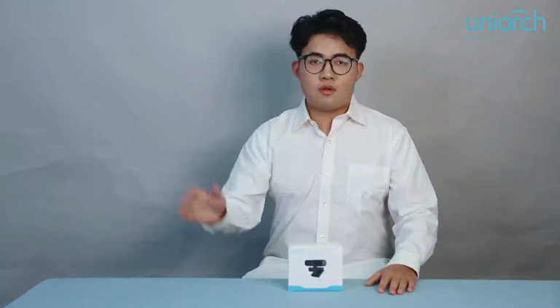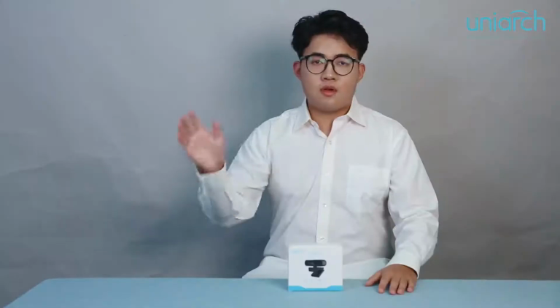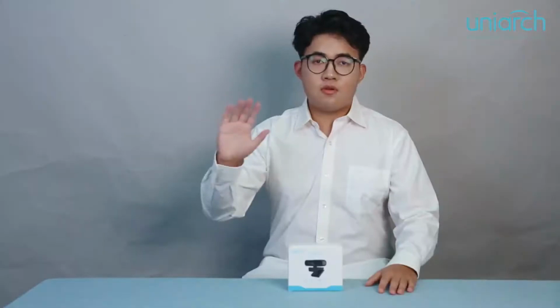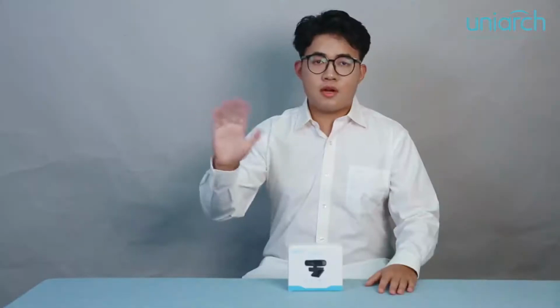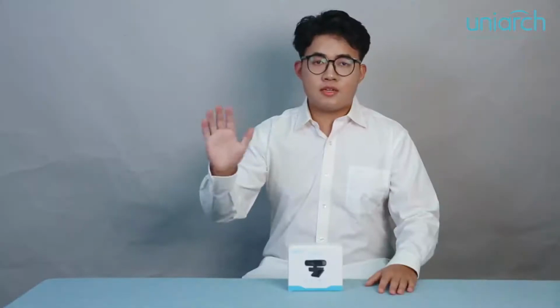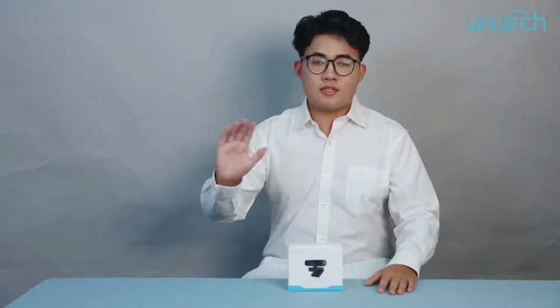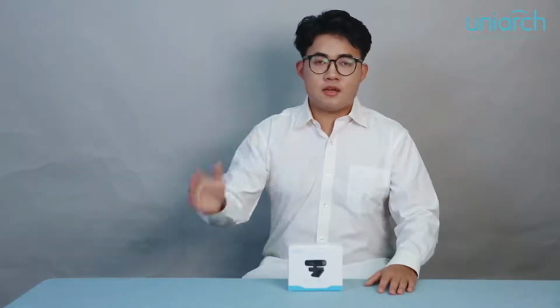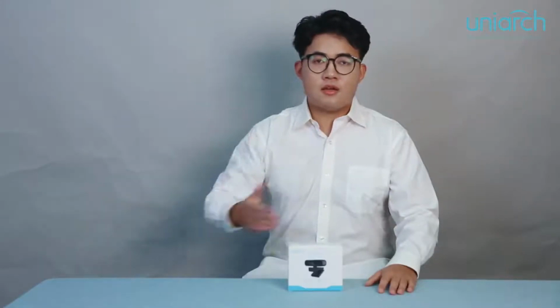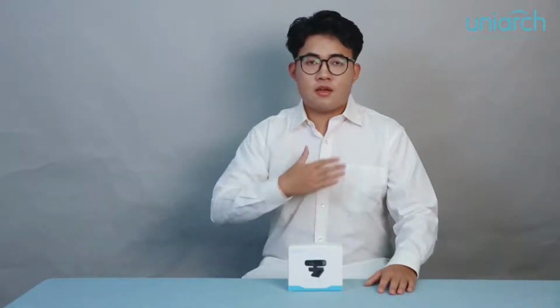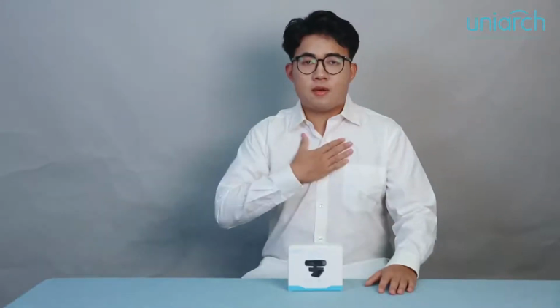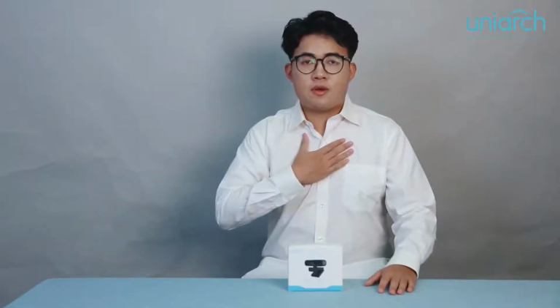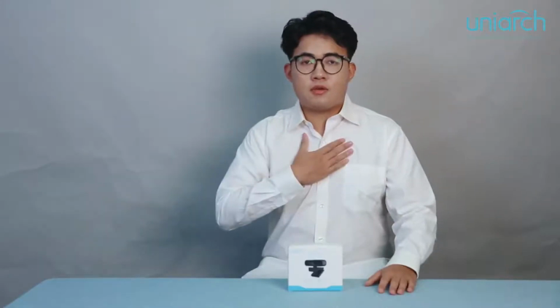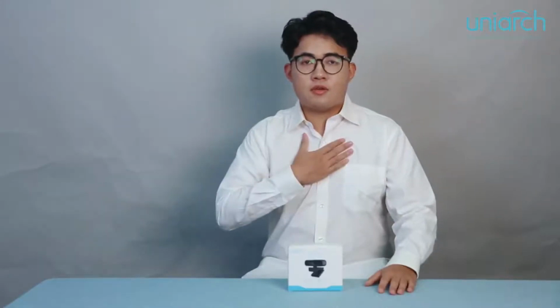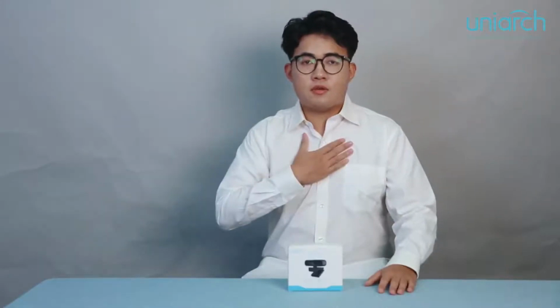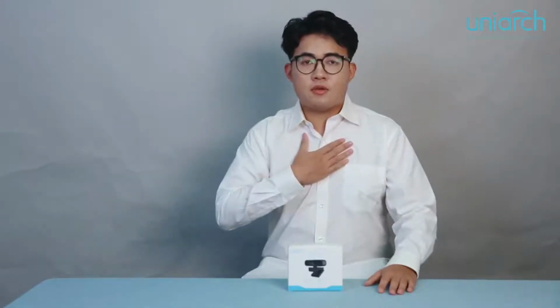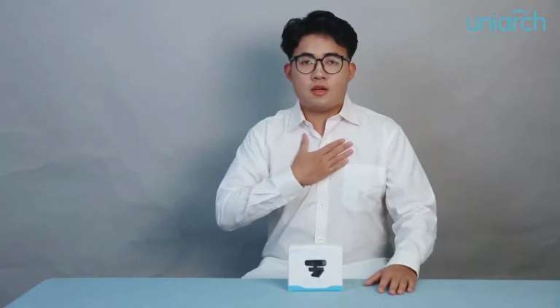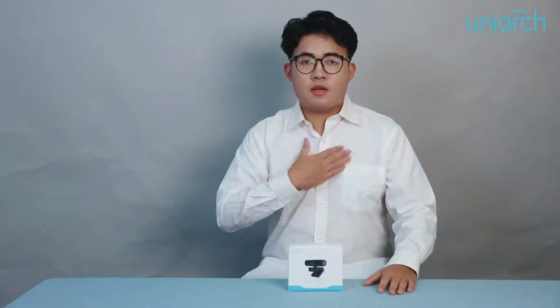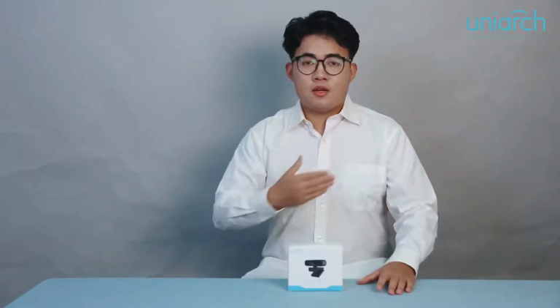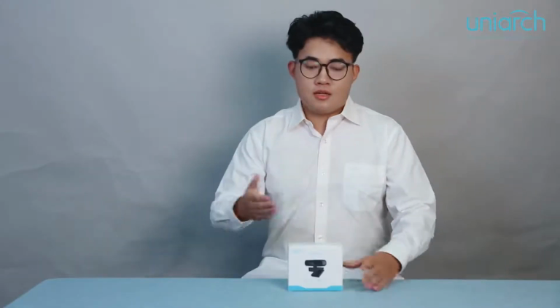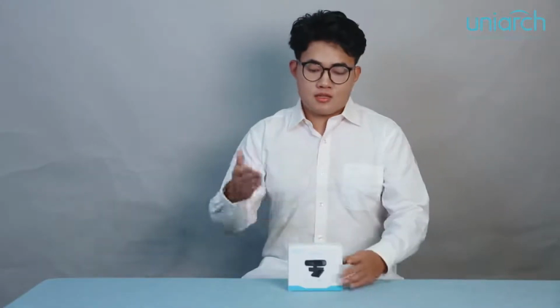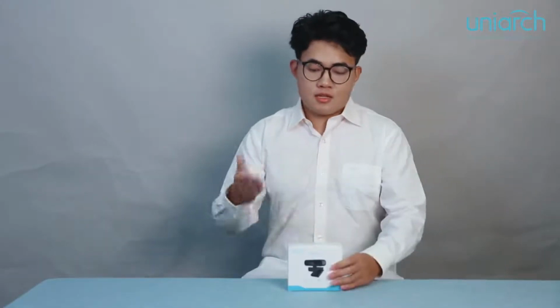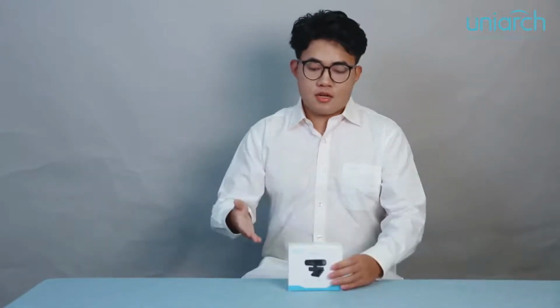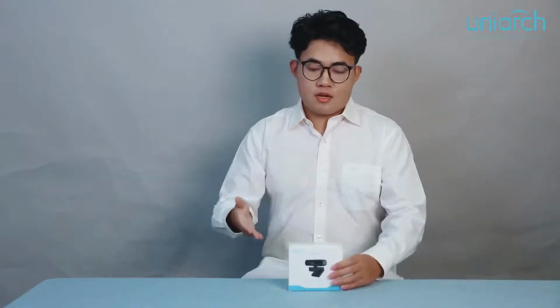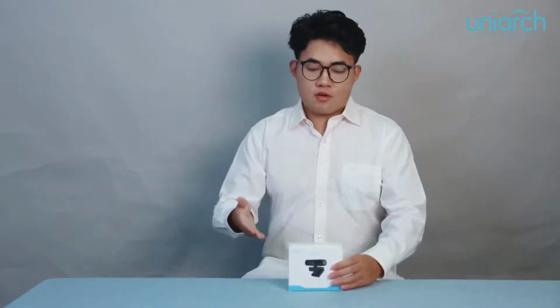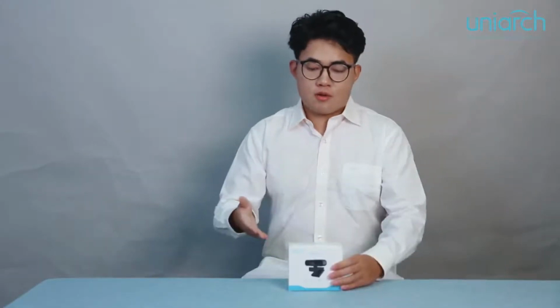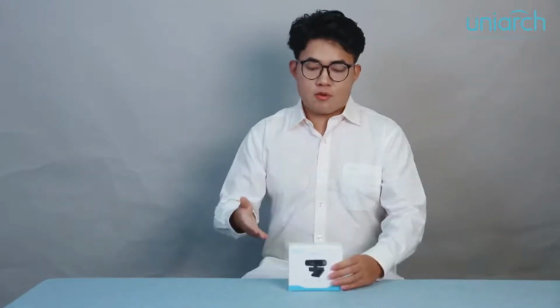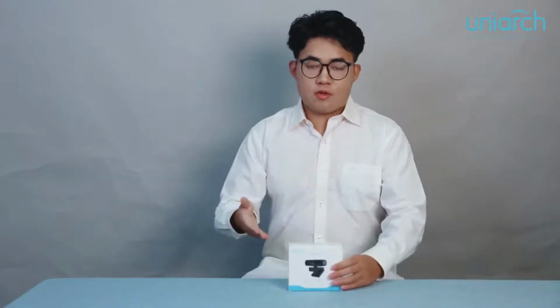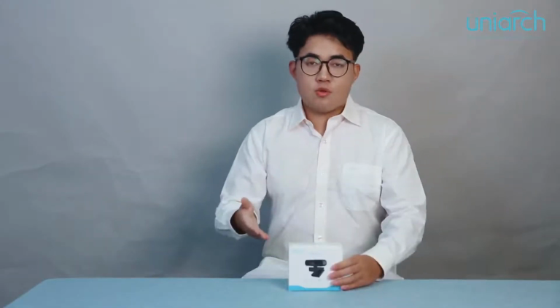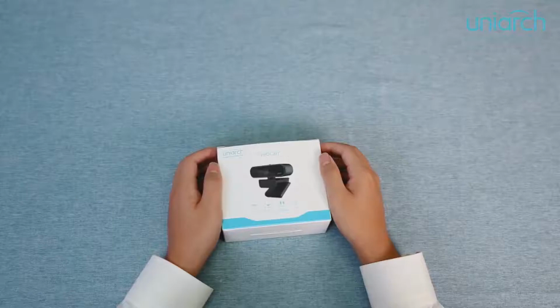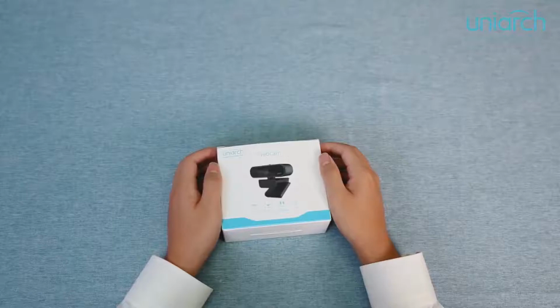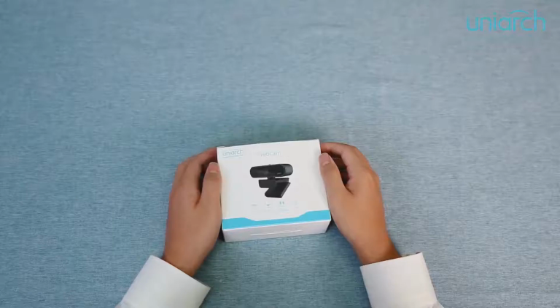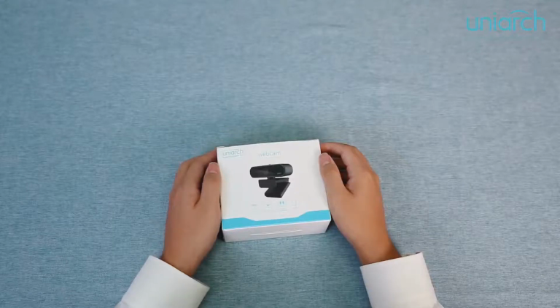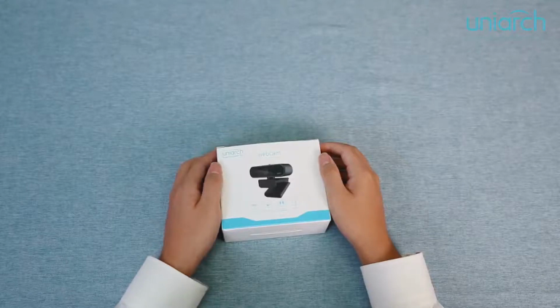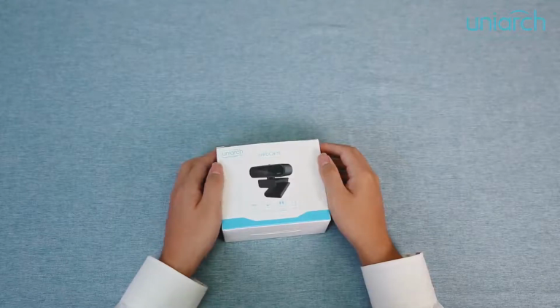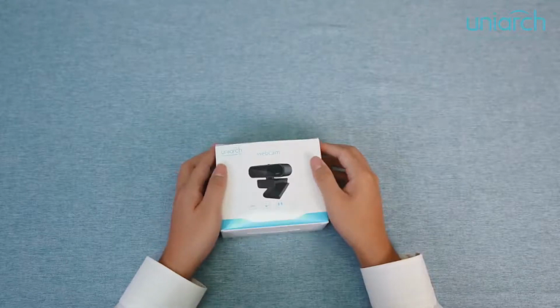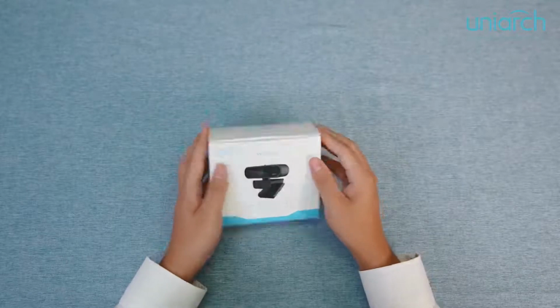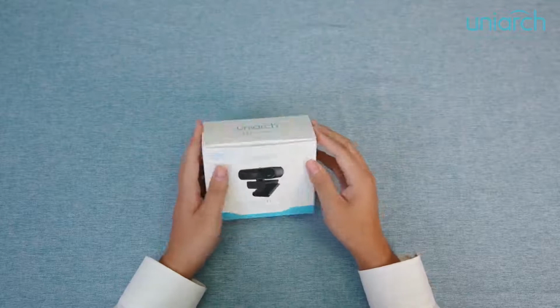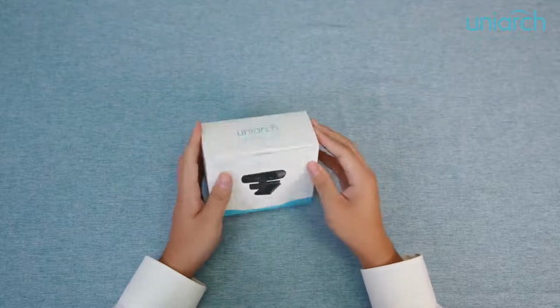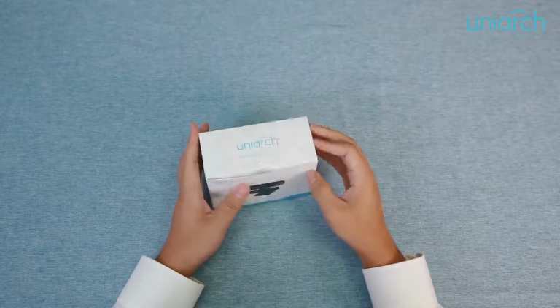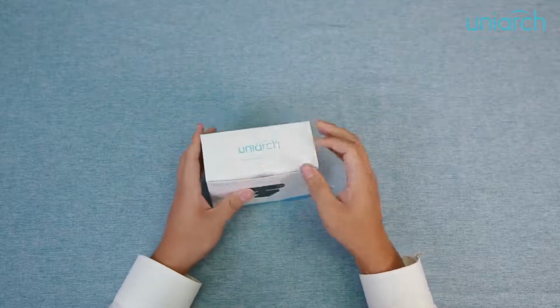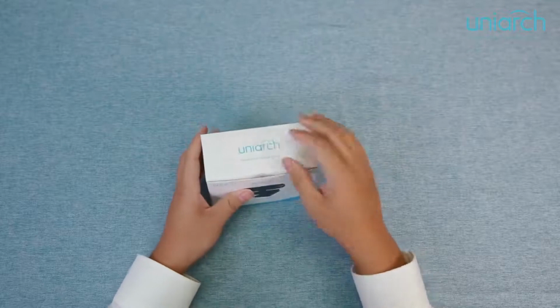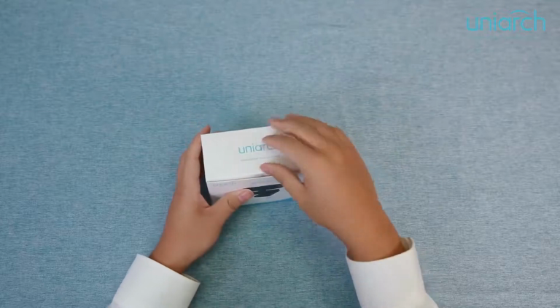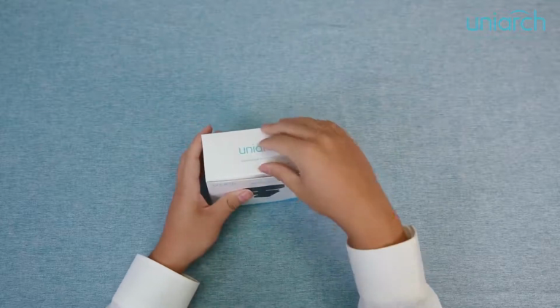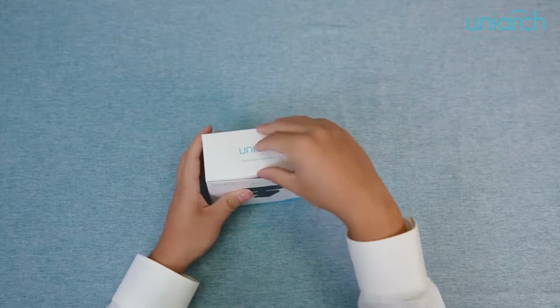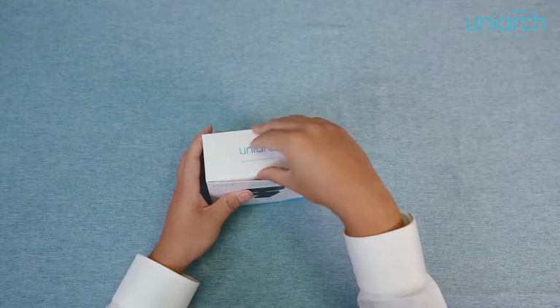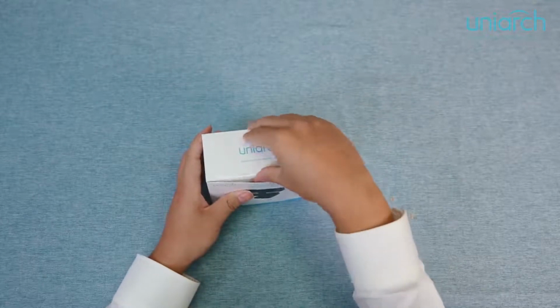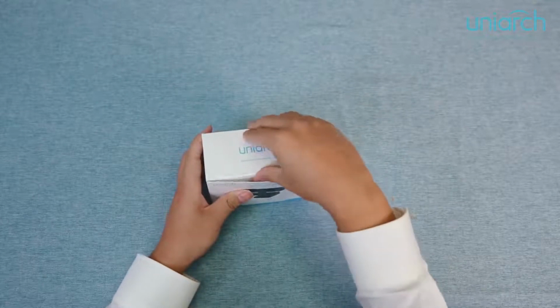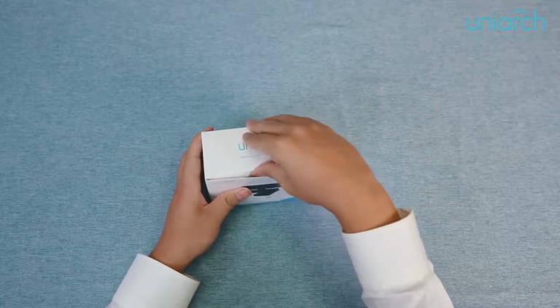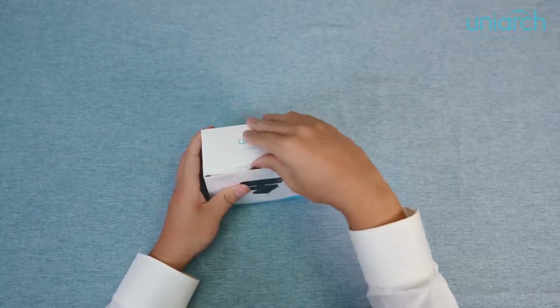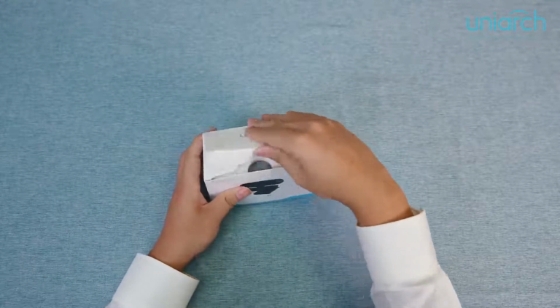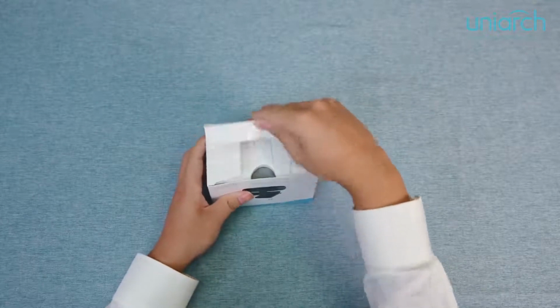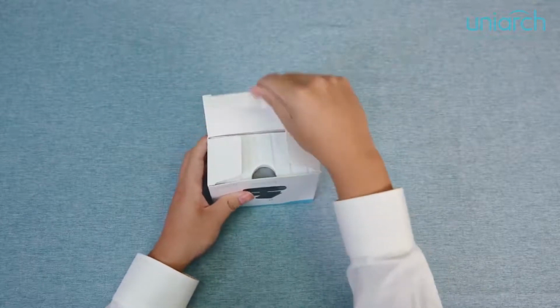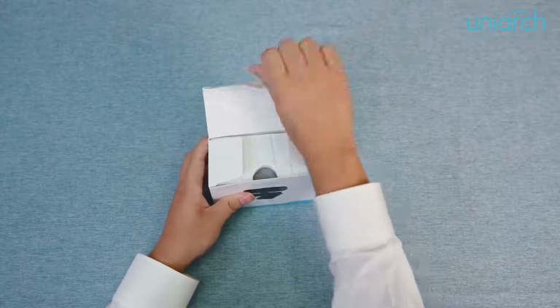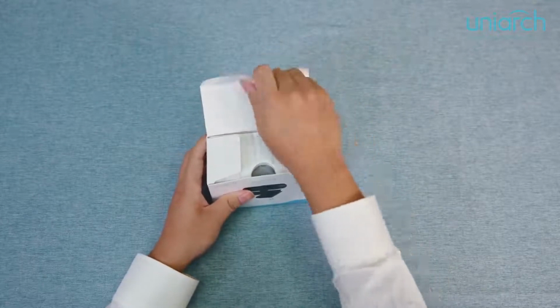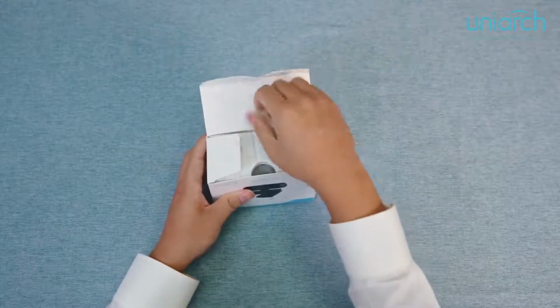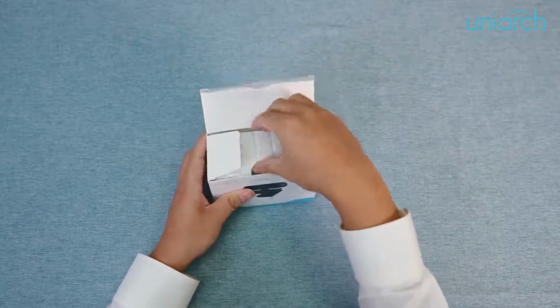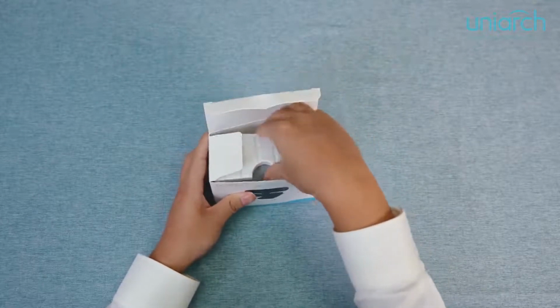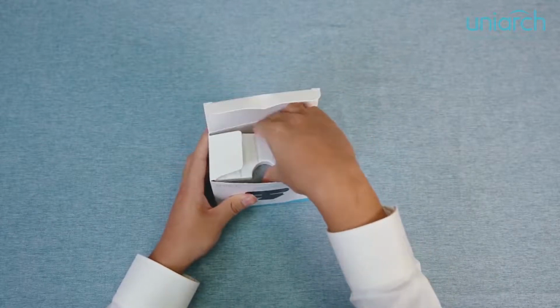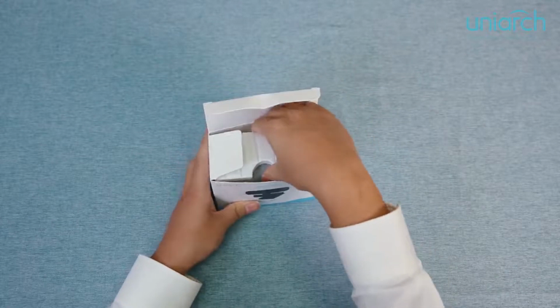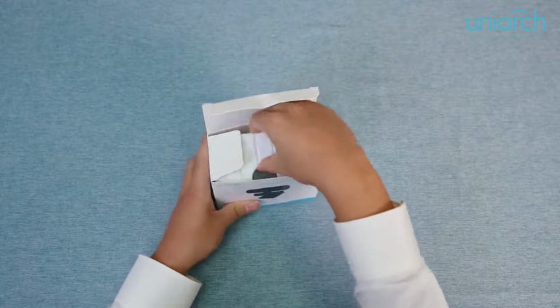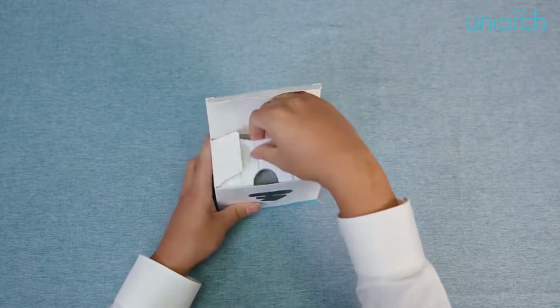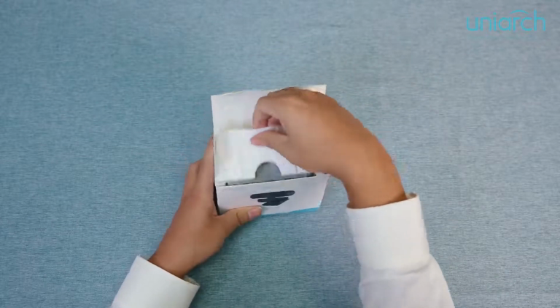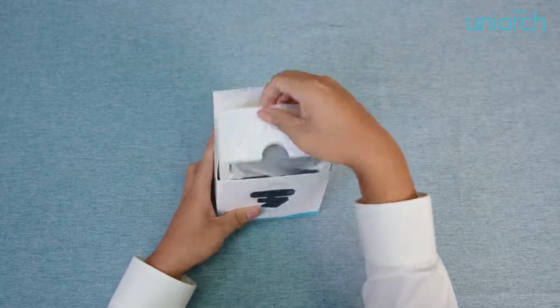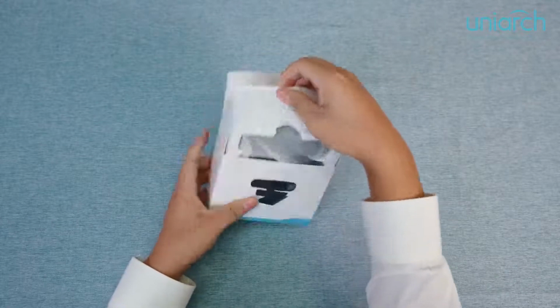Hello guys, I'm Eric Yu. Let's take a look at our new product, the Unear V20 webcam. So let's open the box right now.